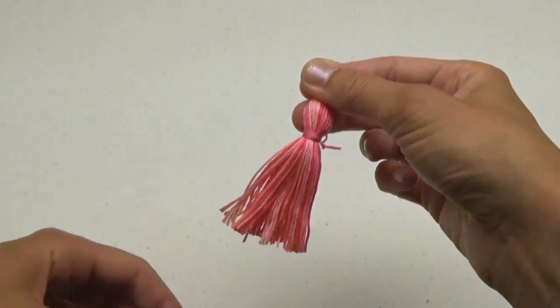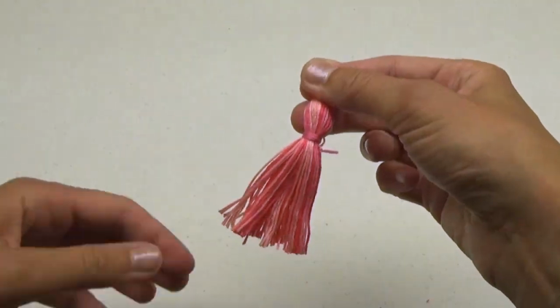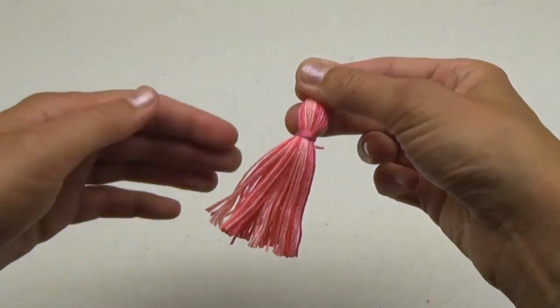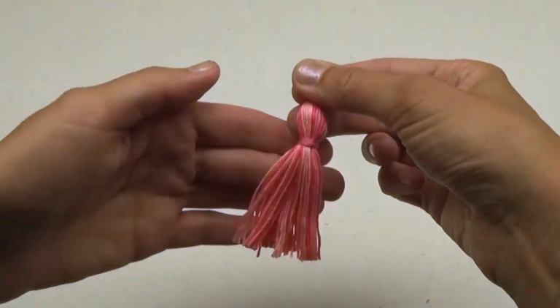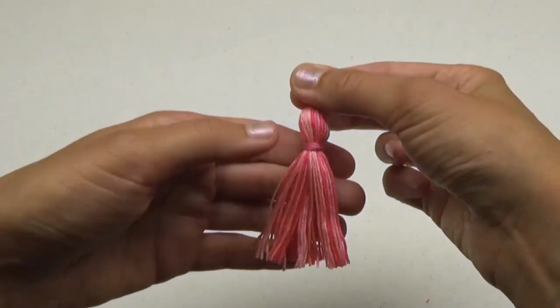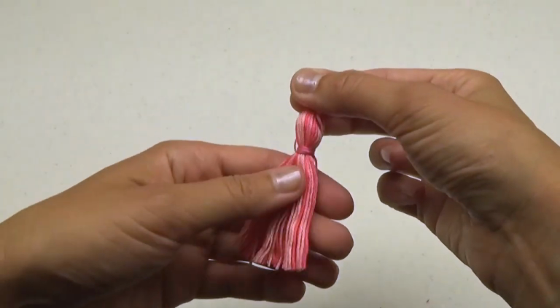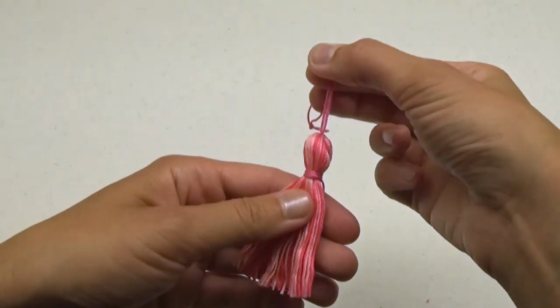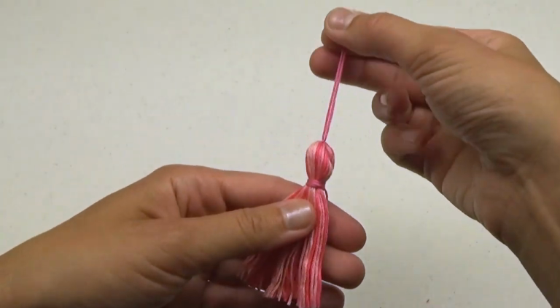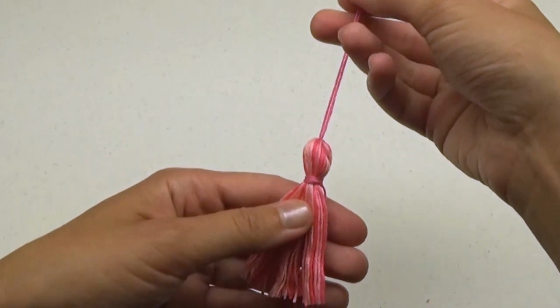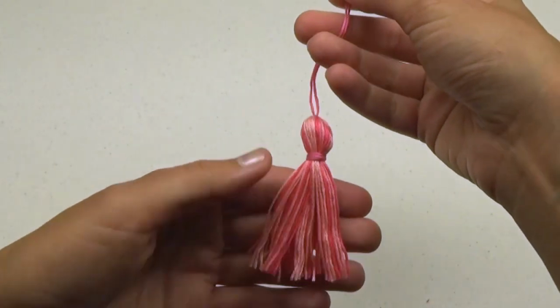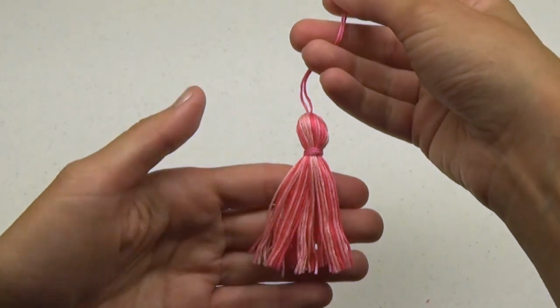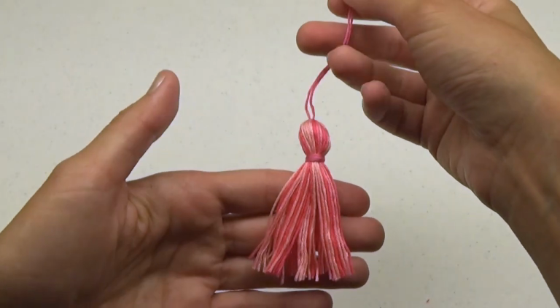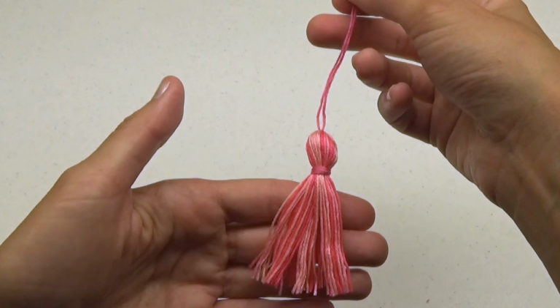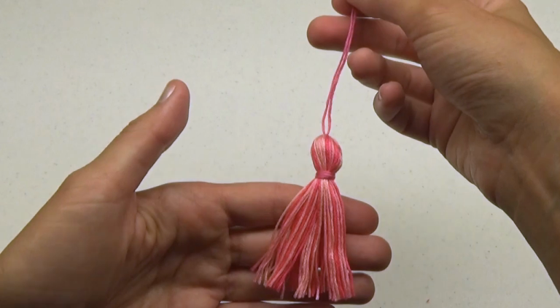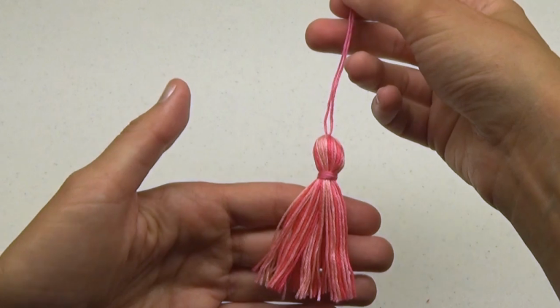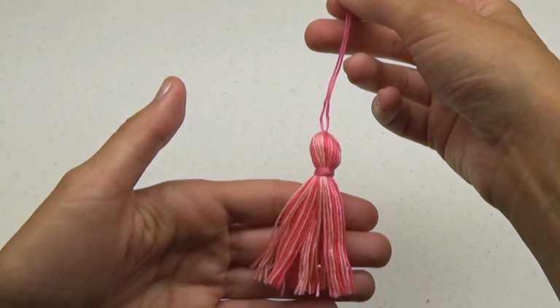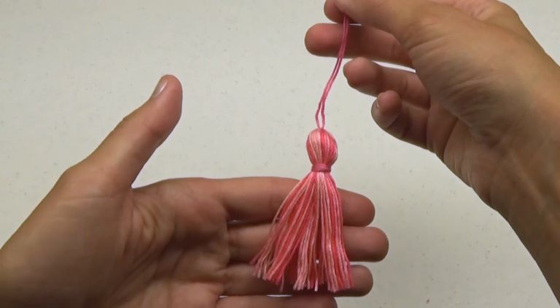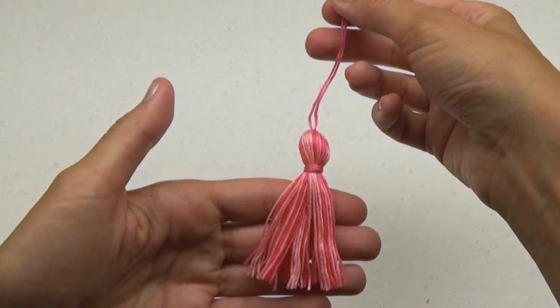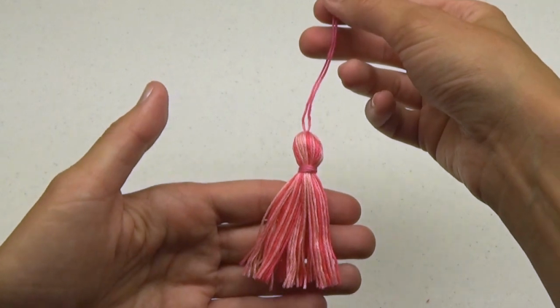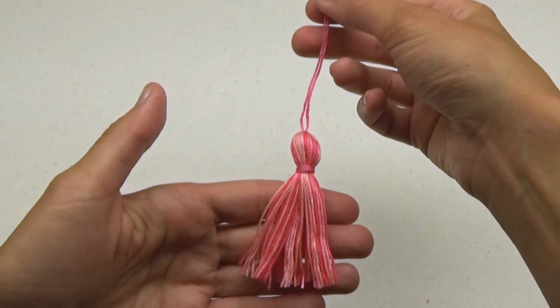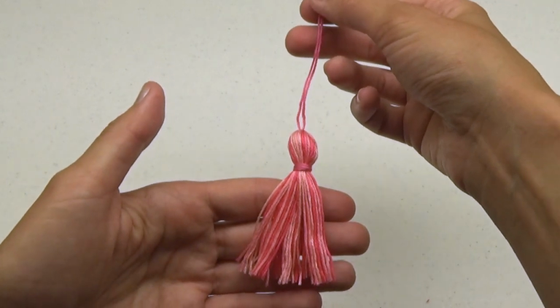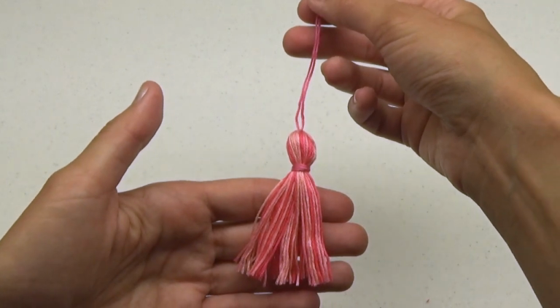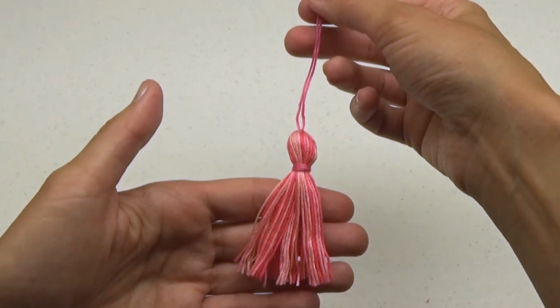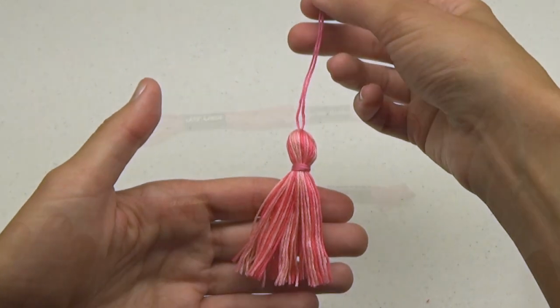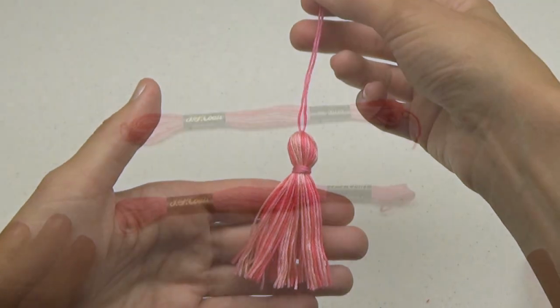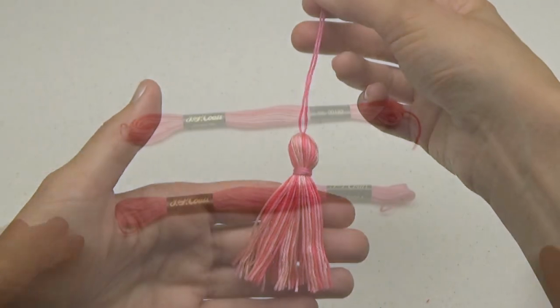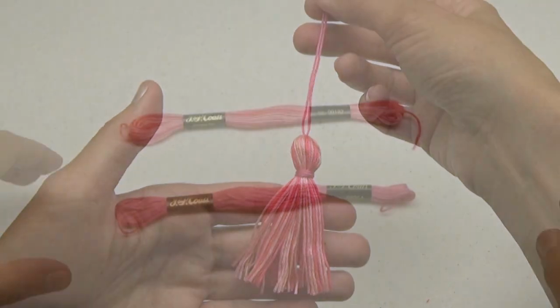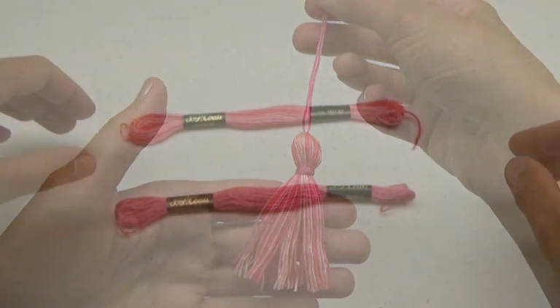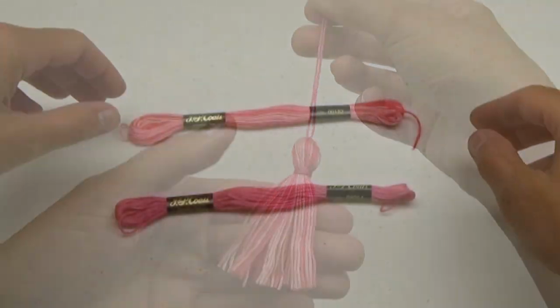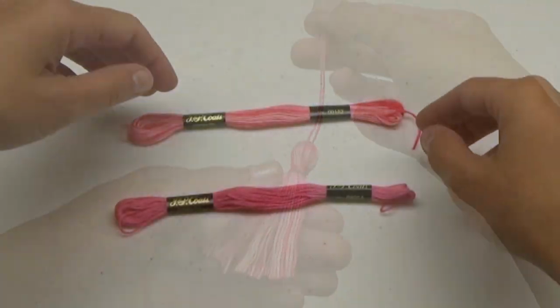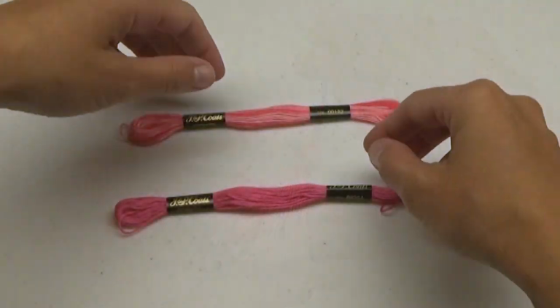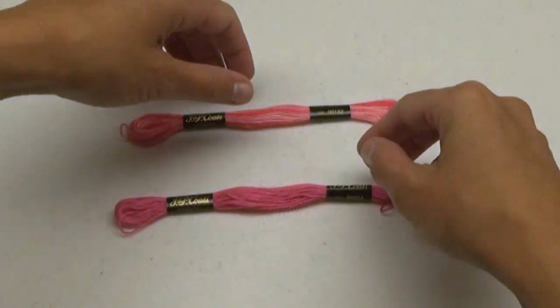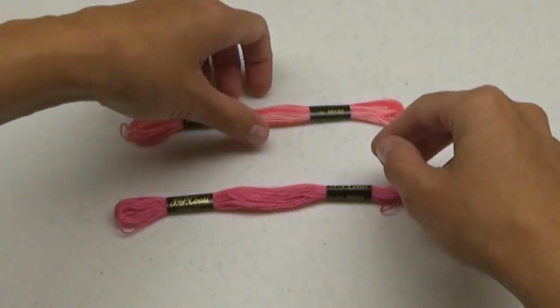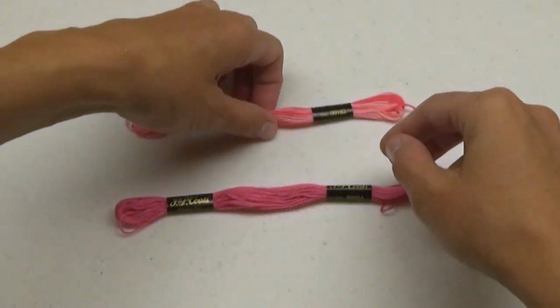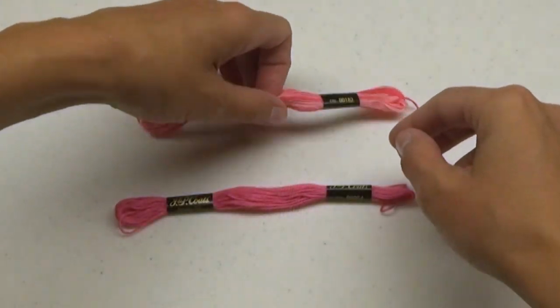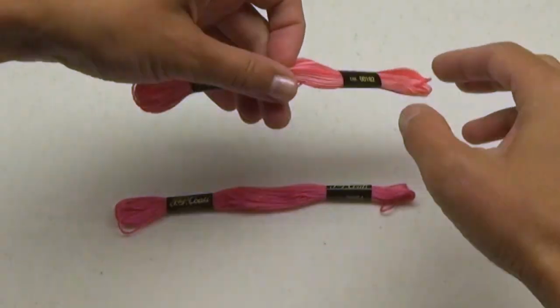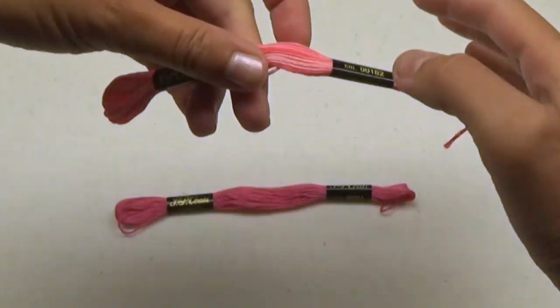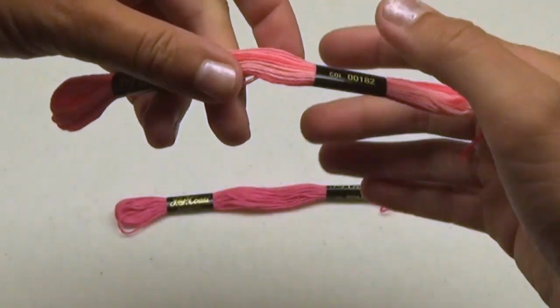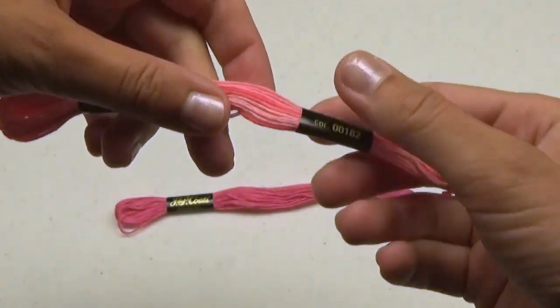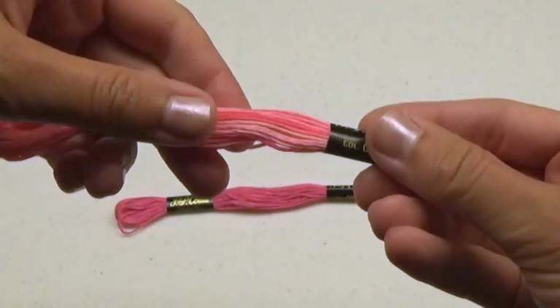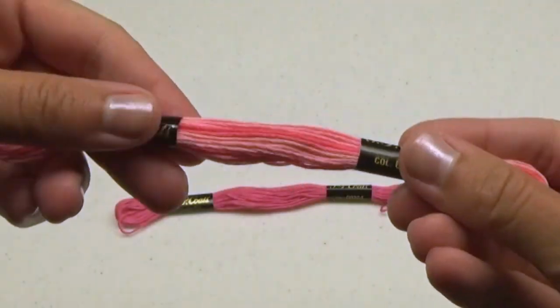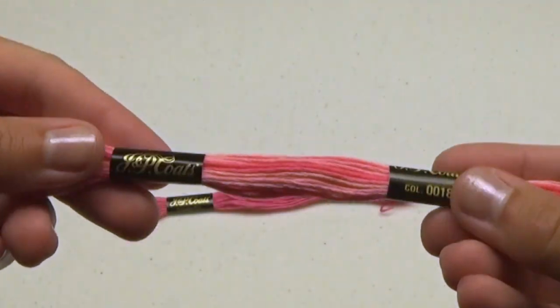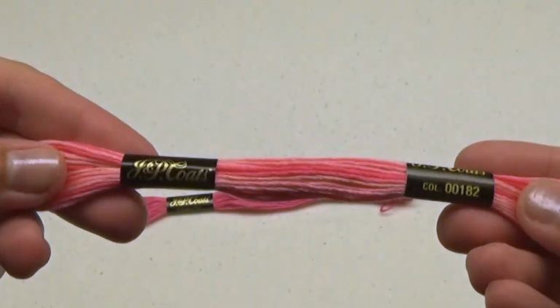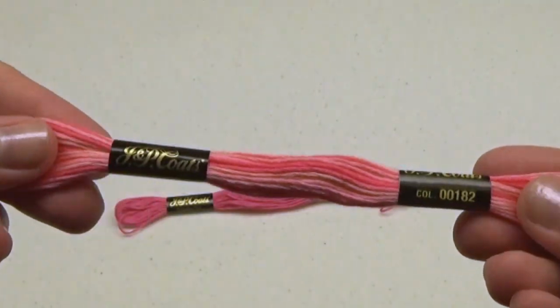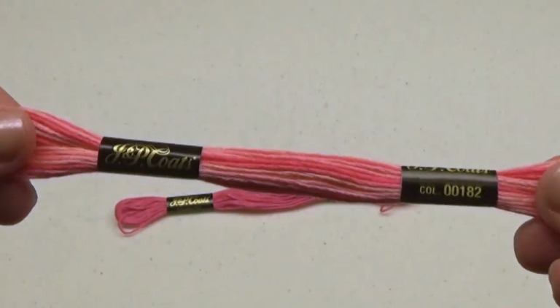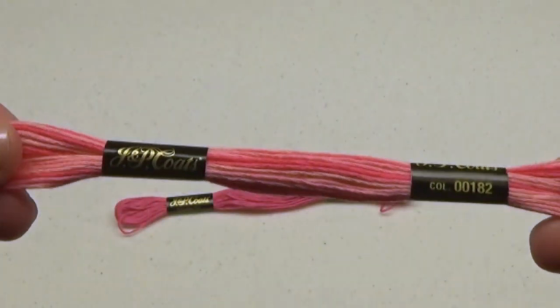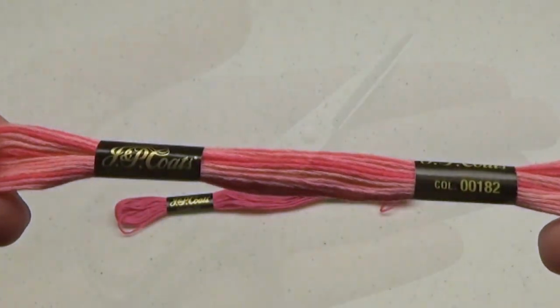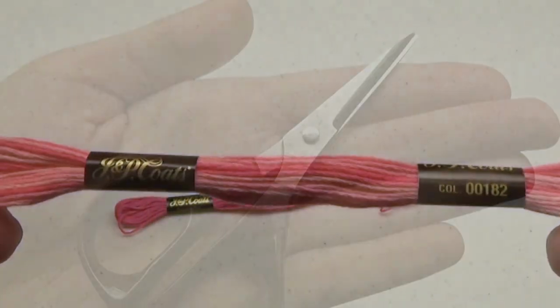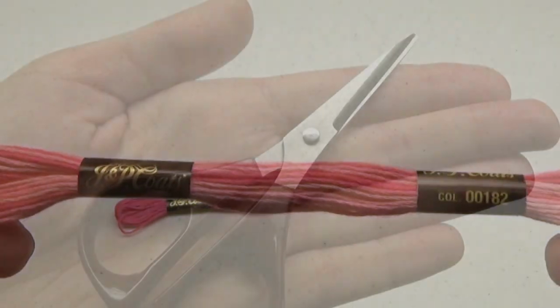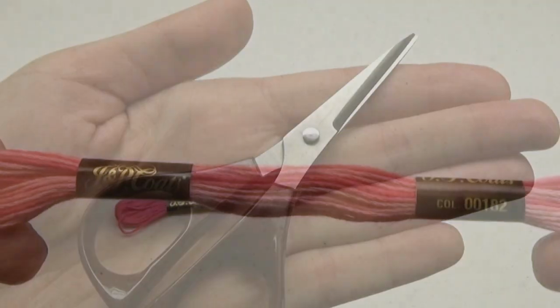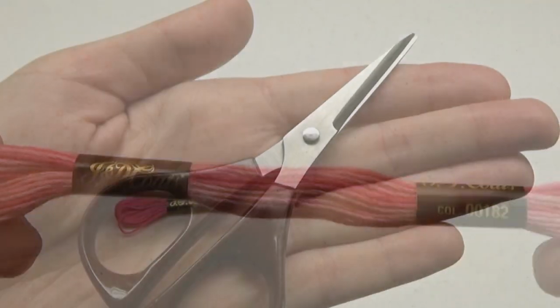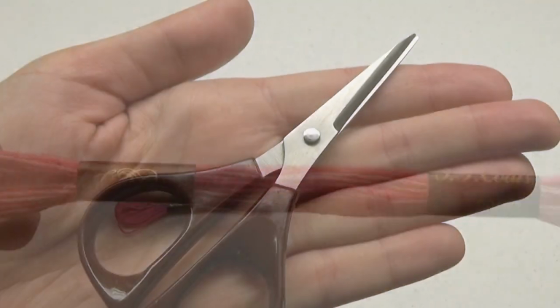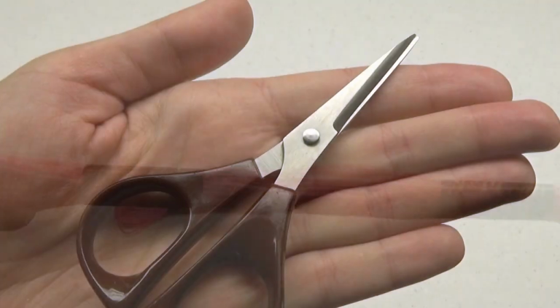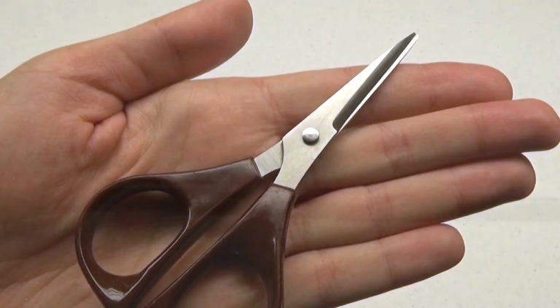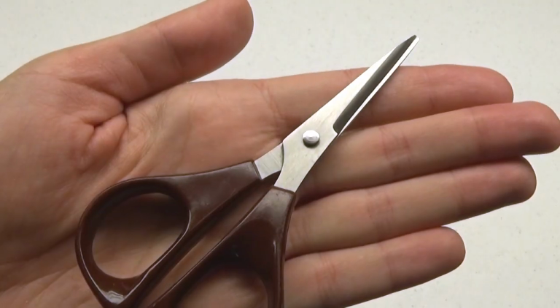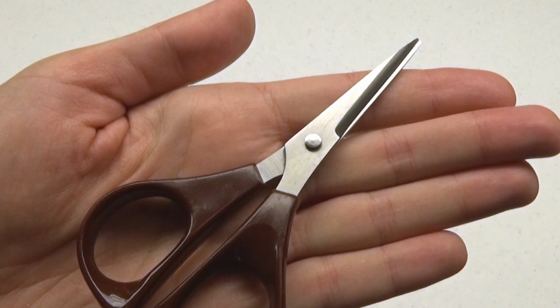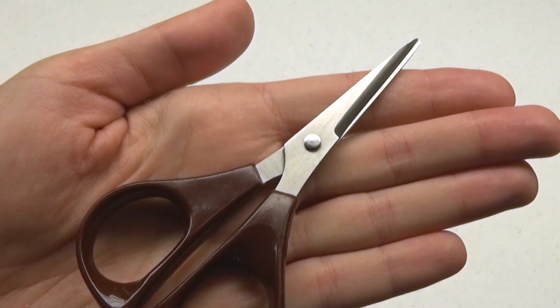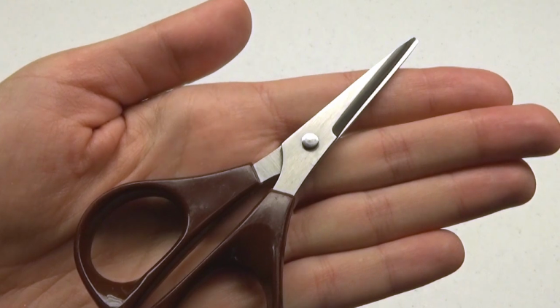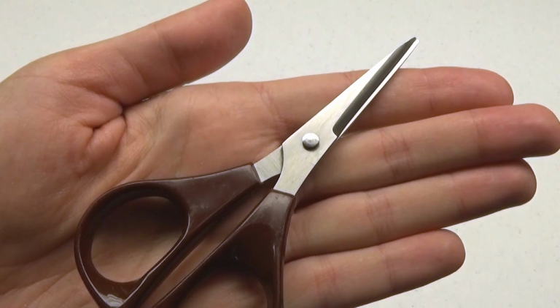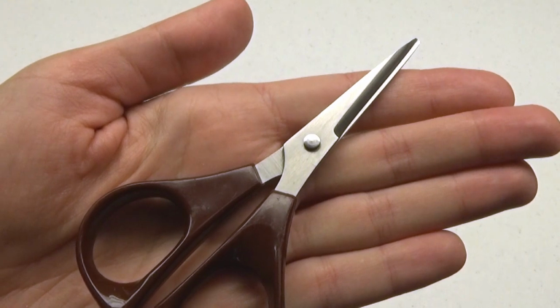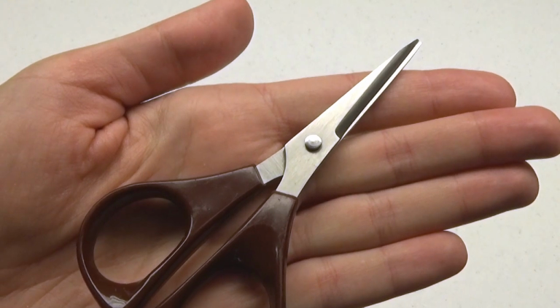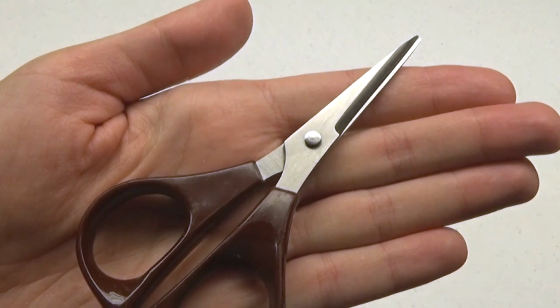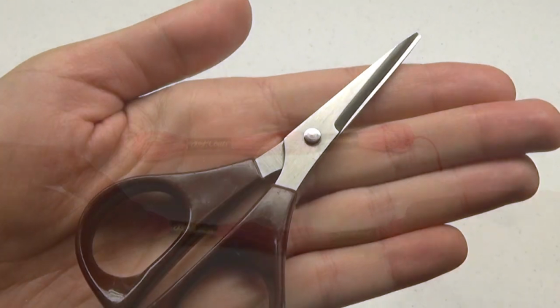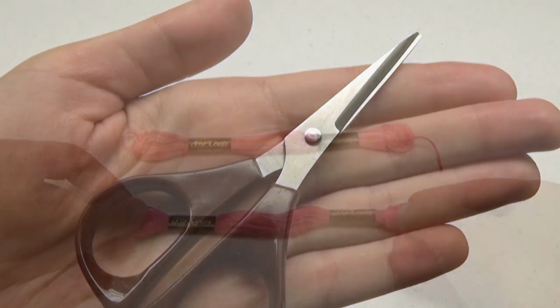This first one is very simple. You'll need two skeins of embroidery floss and scissors.